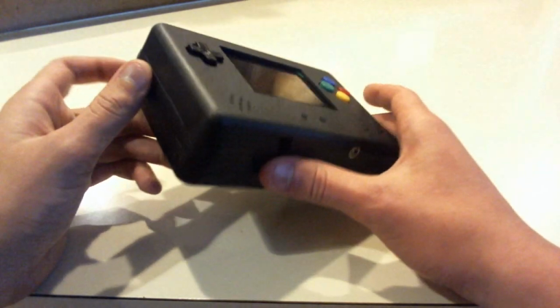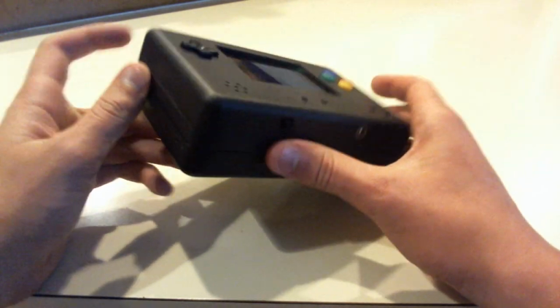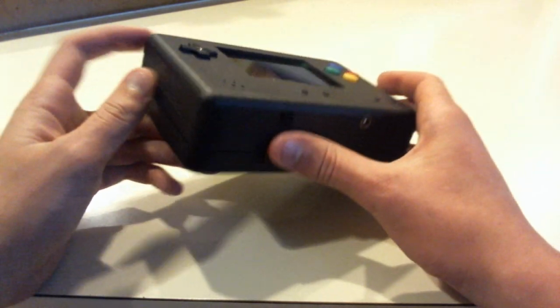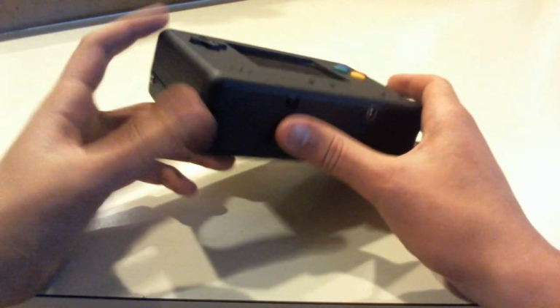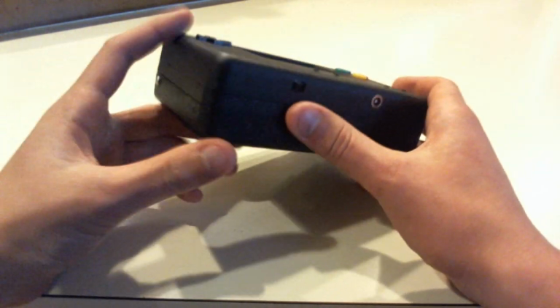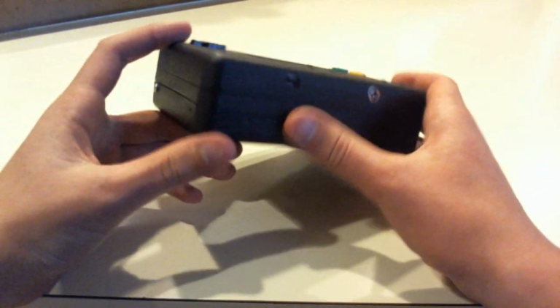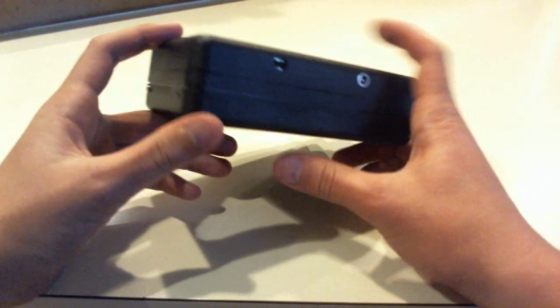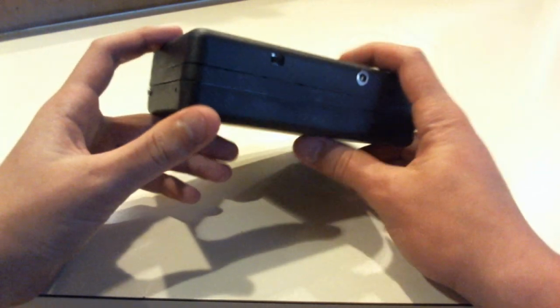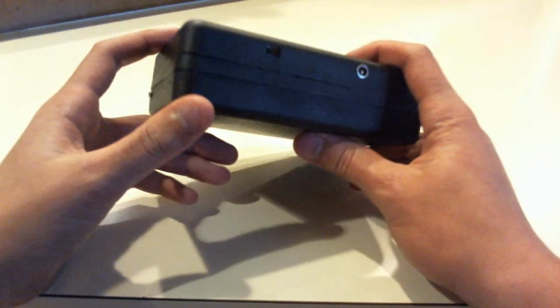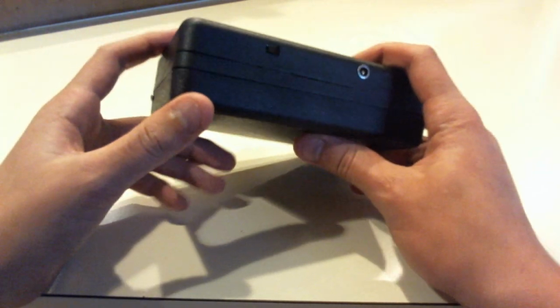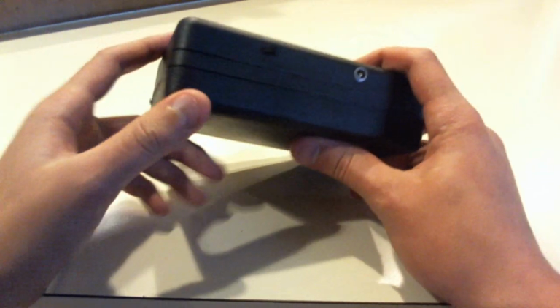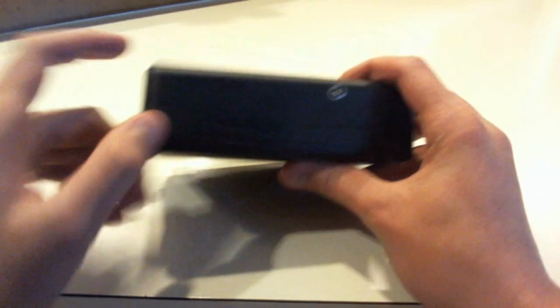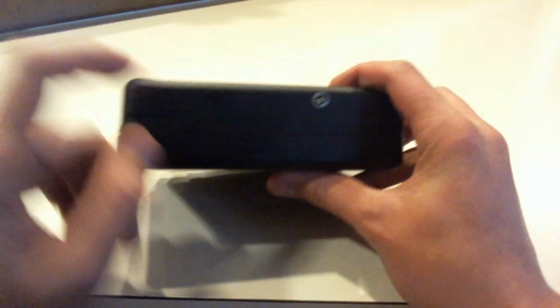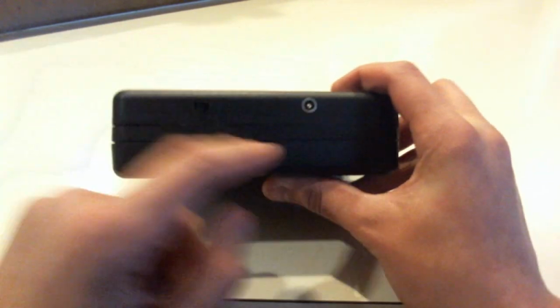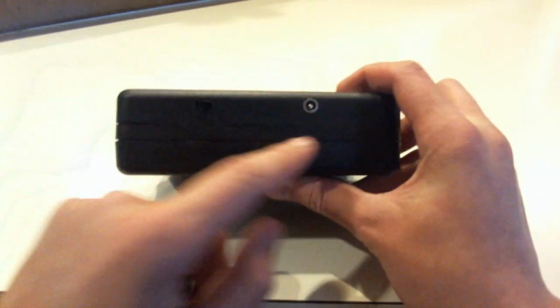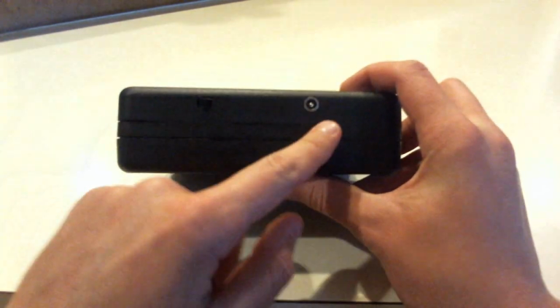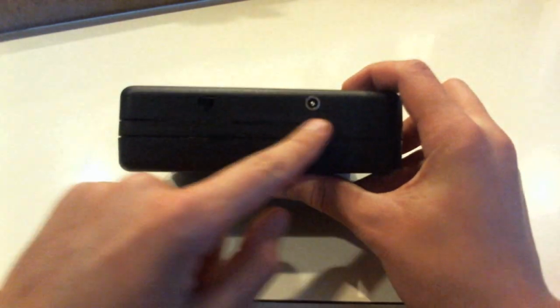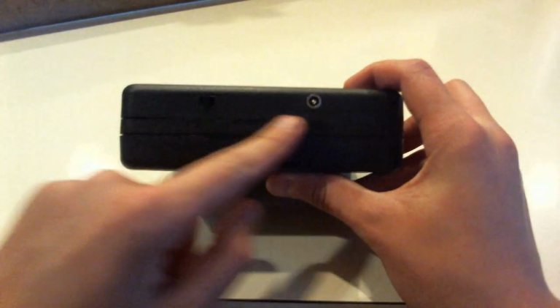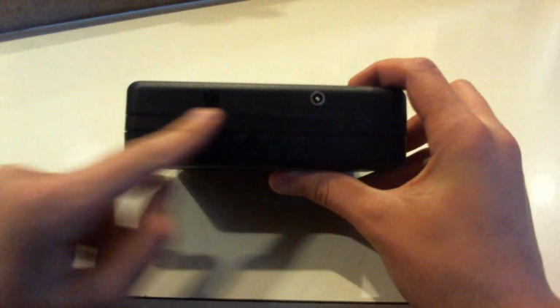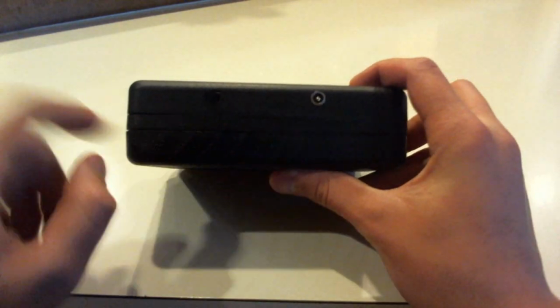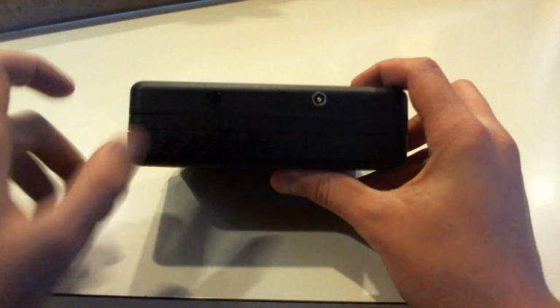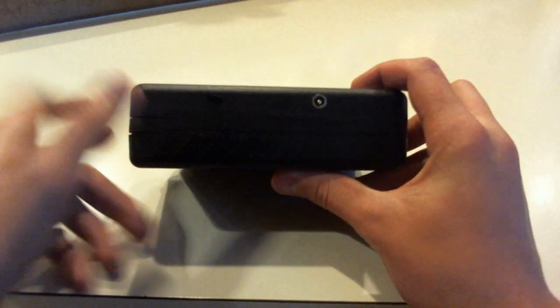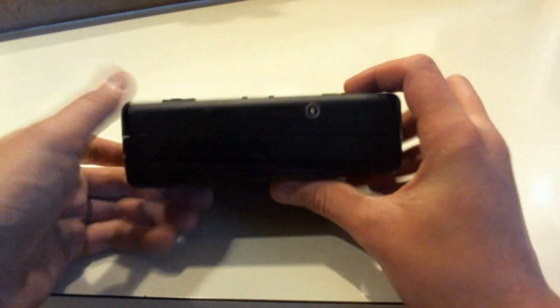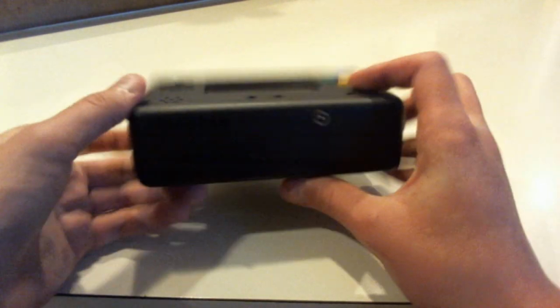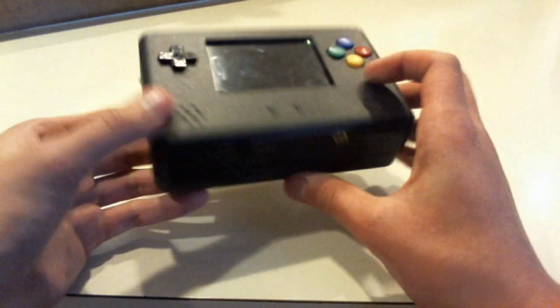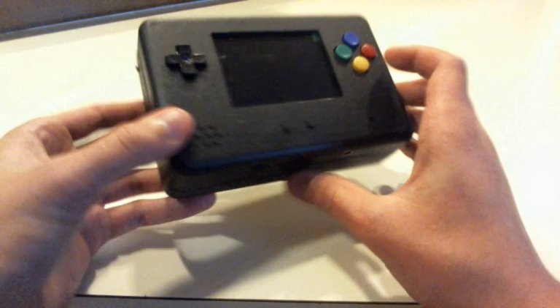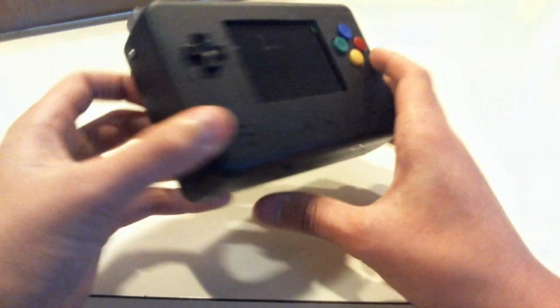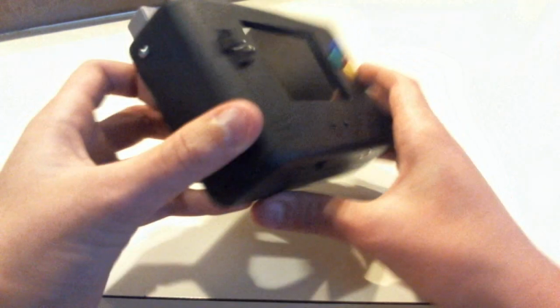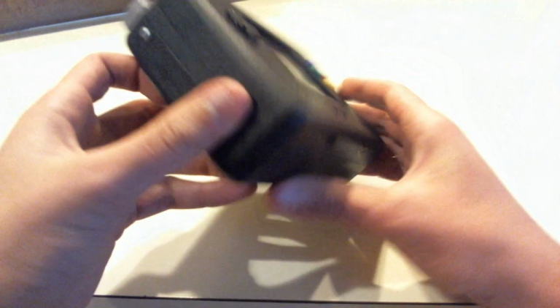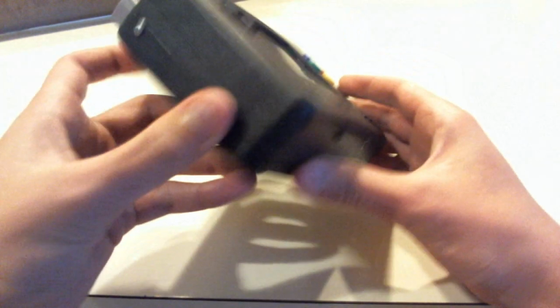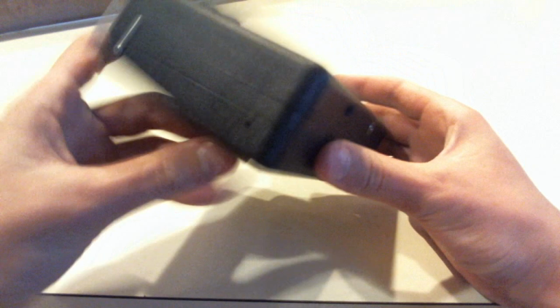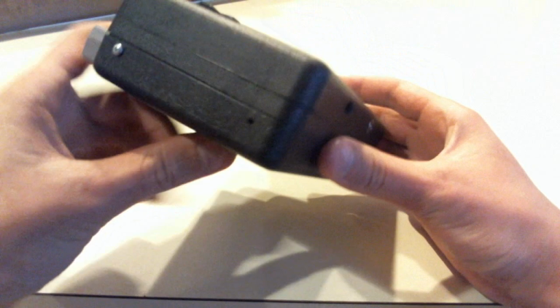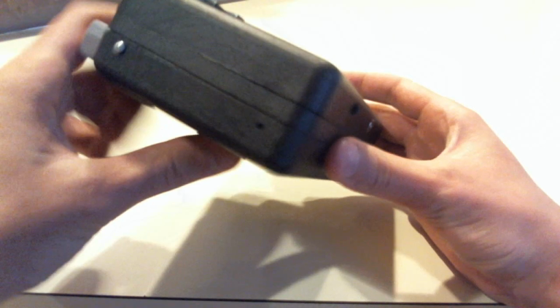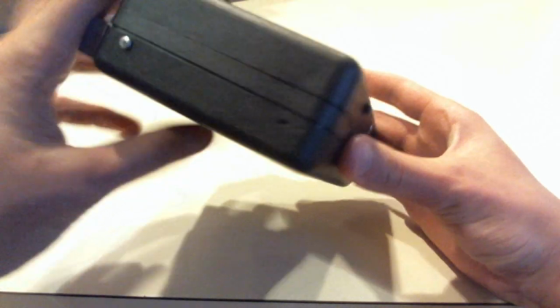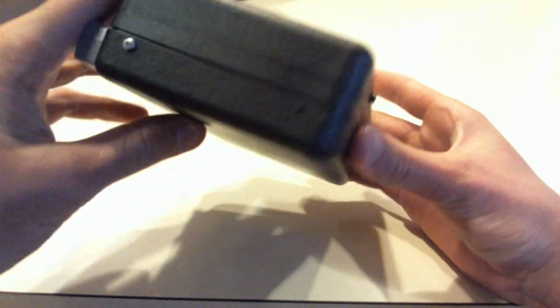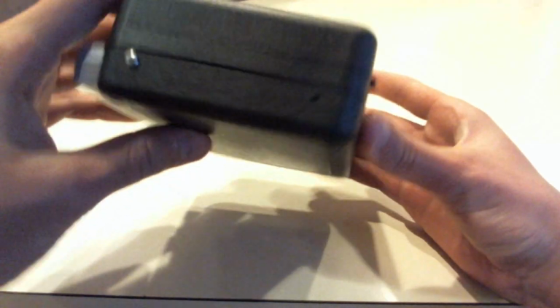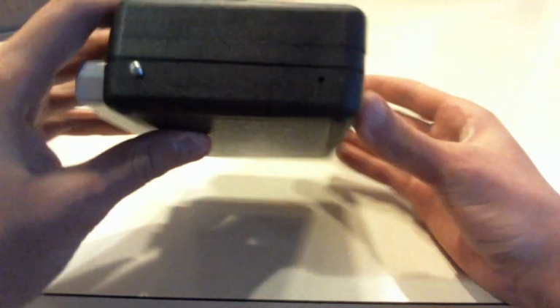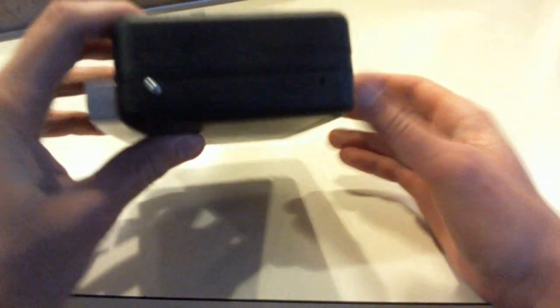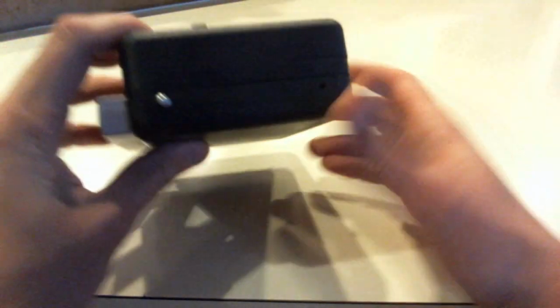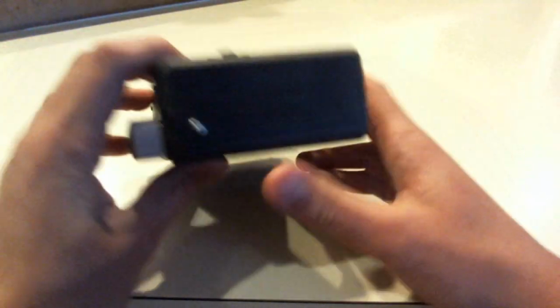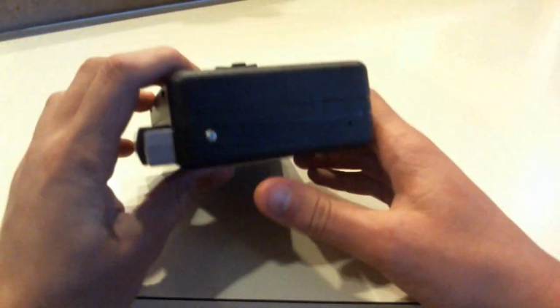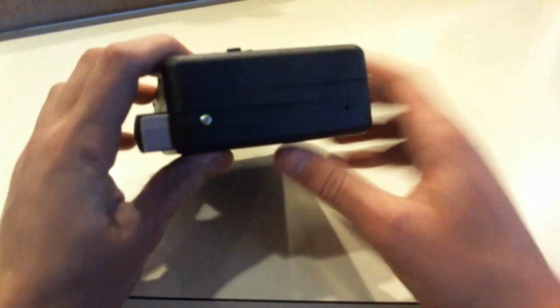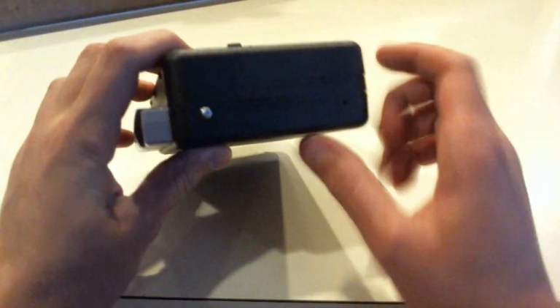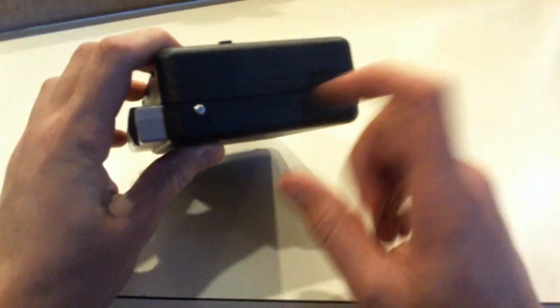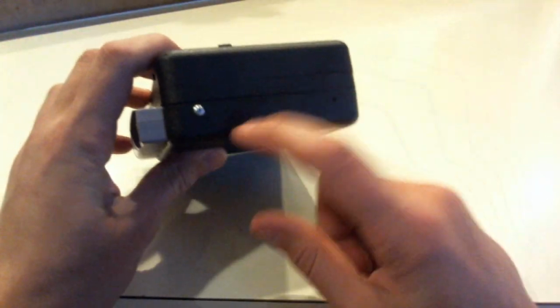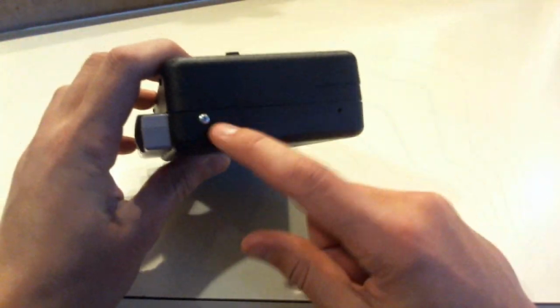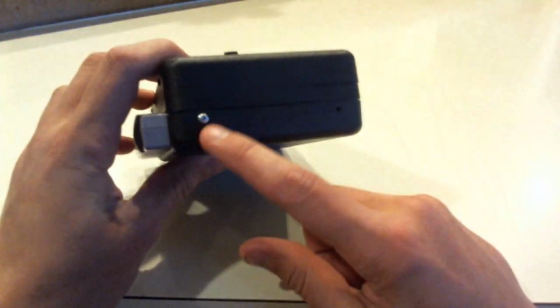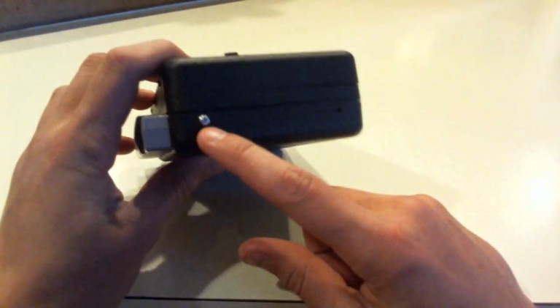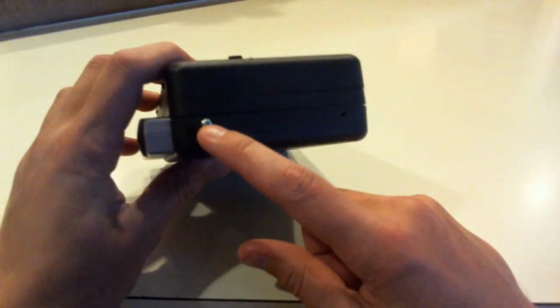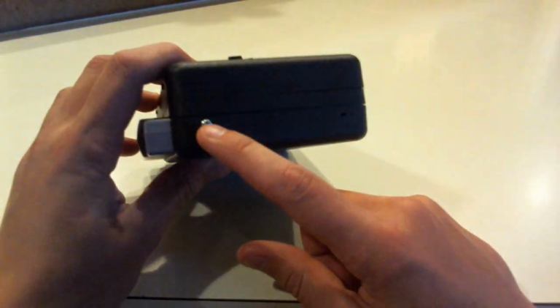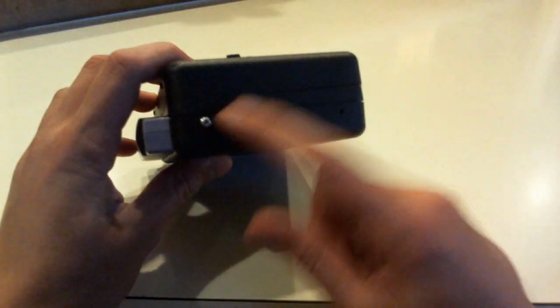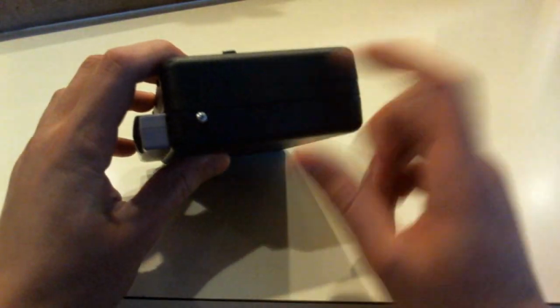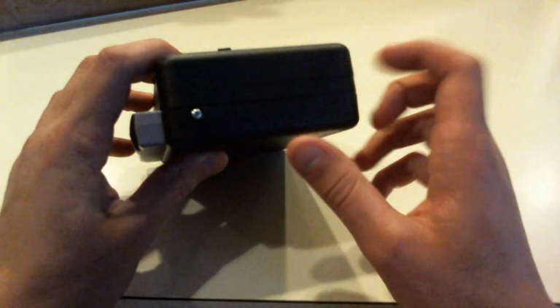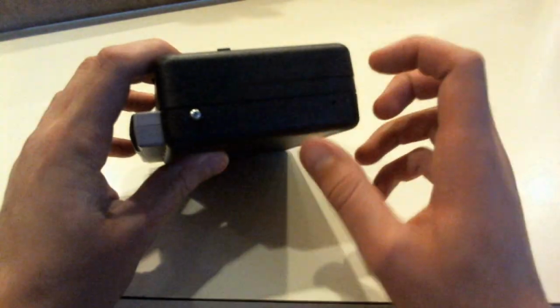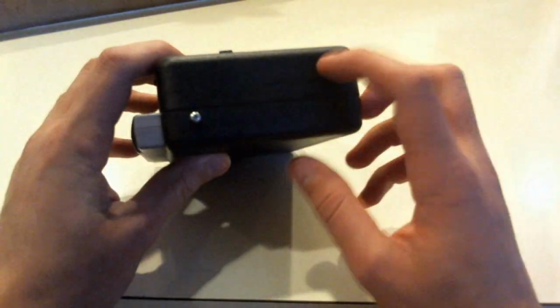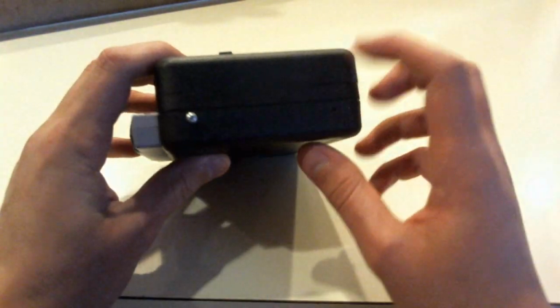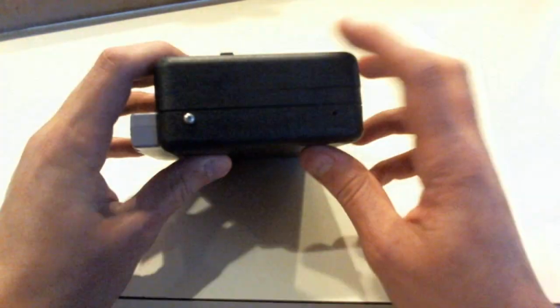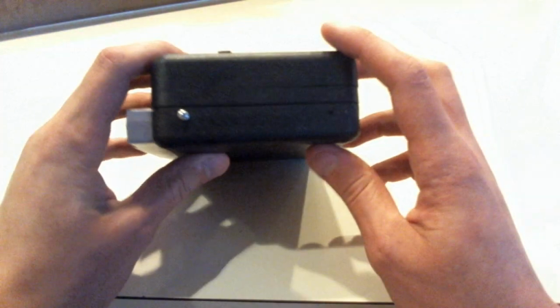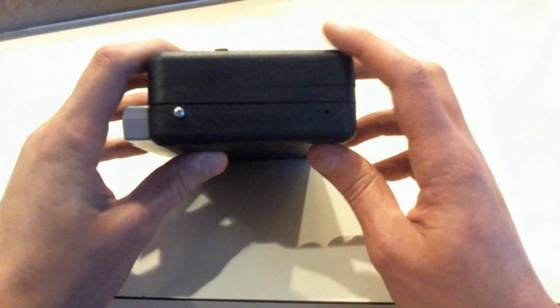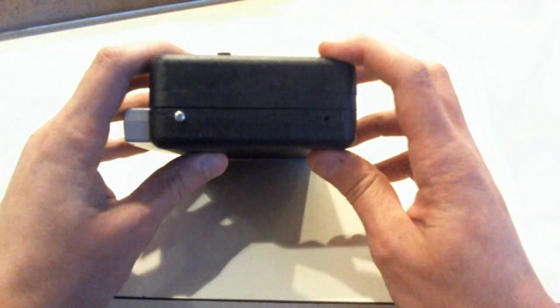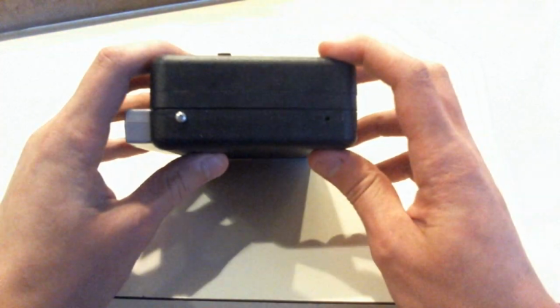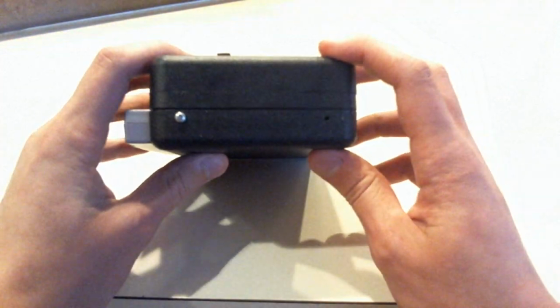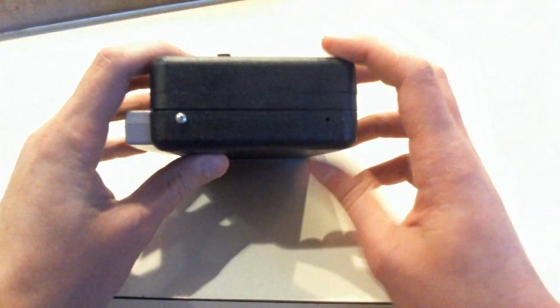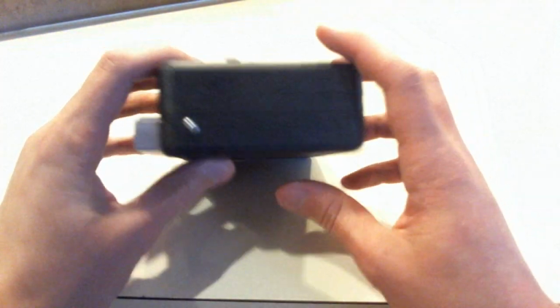I had to make a spacer for the case because it wasn't big enough, so I have some screws on the side to keep it together.